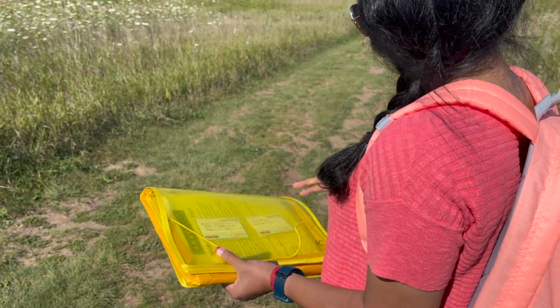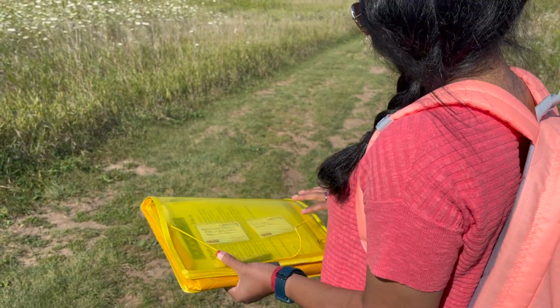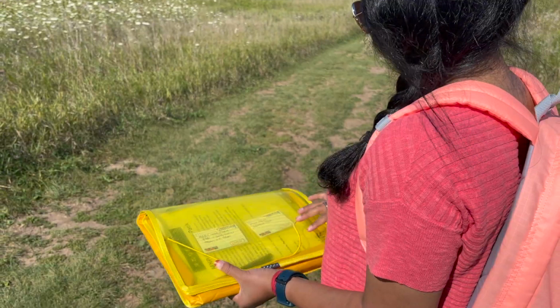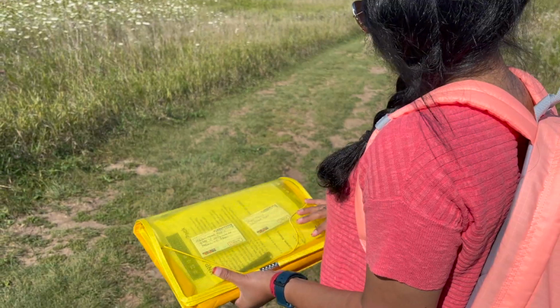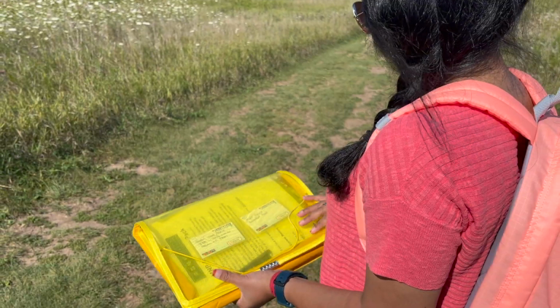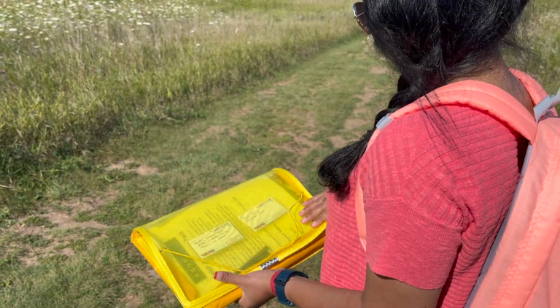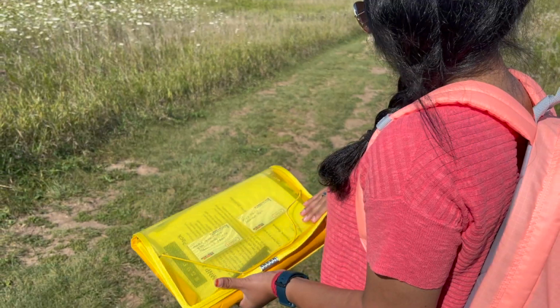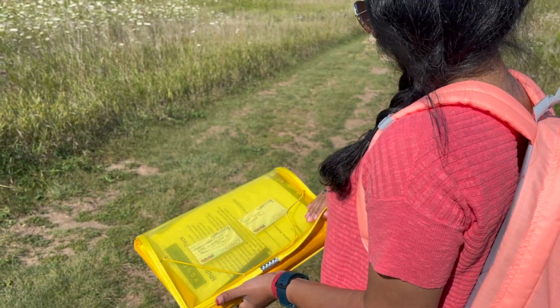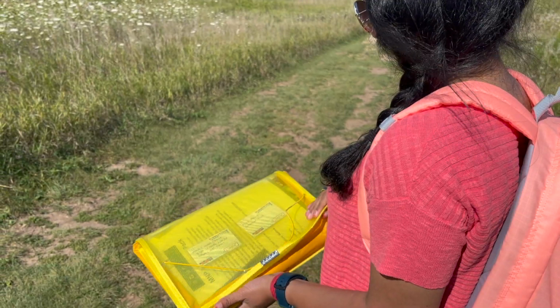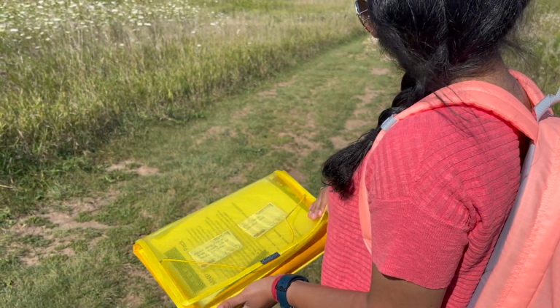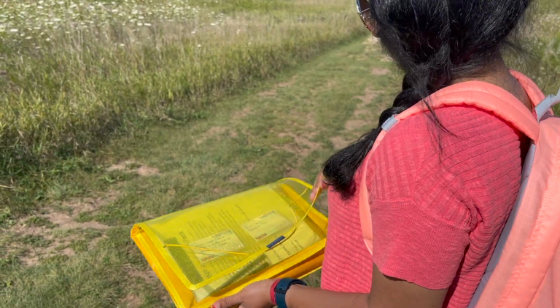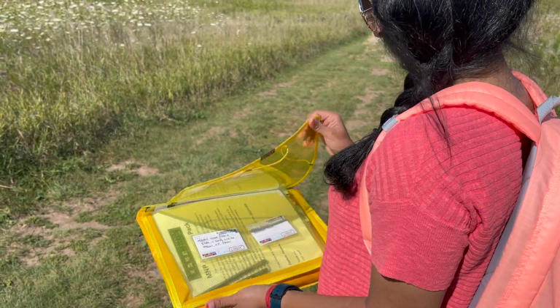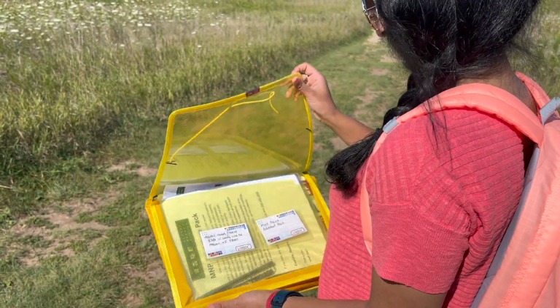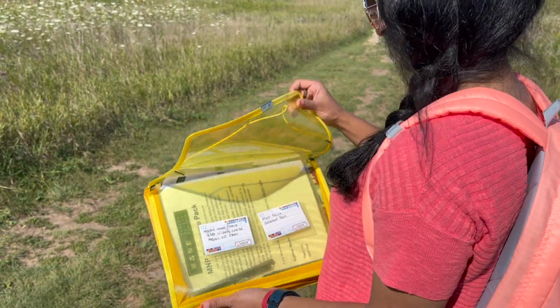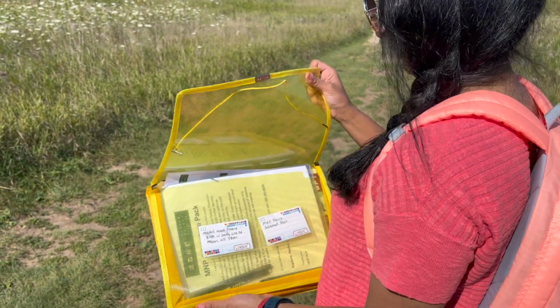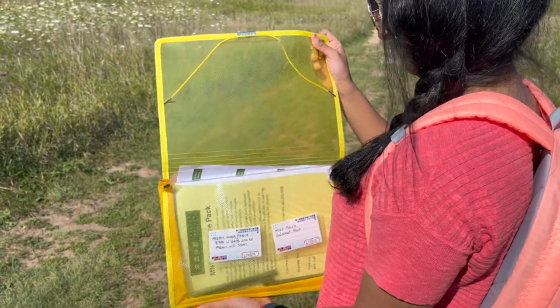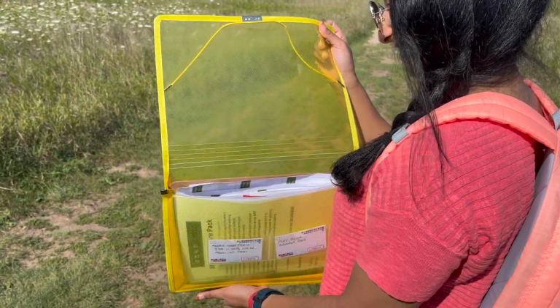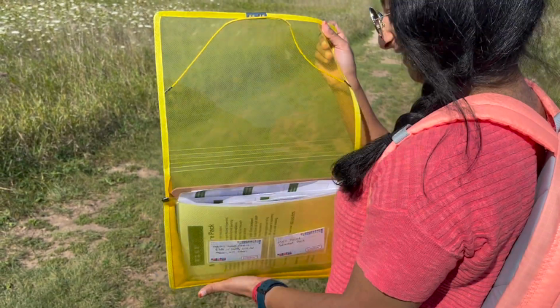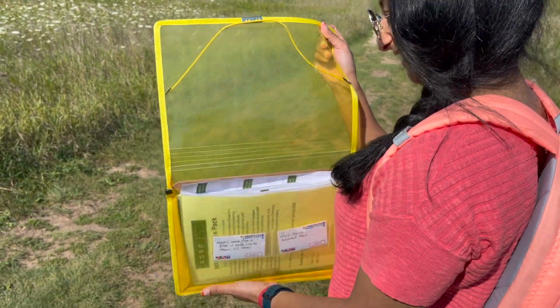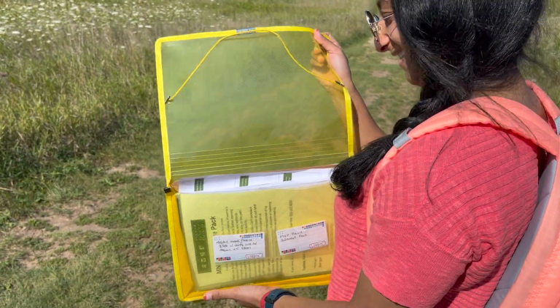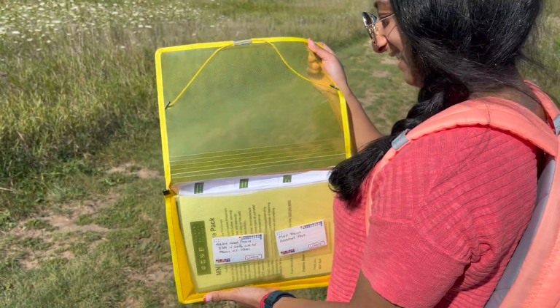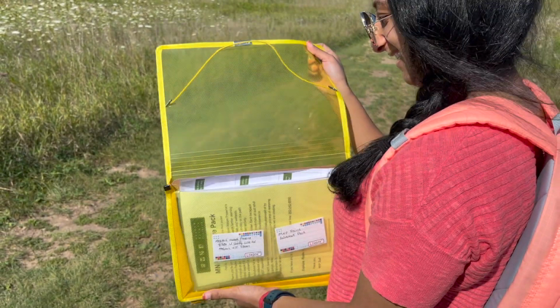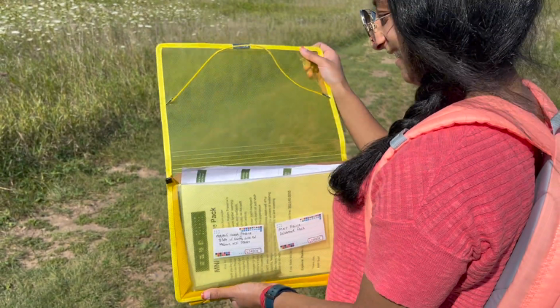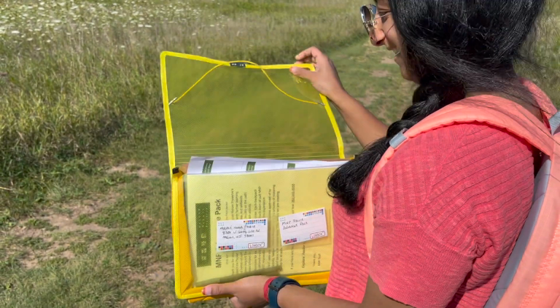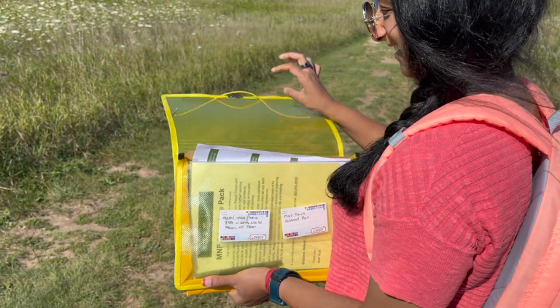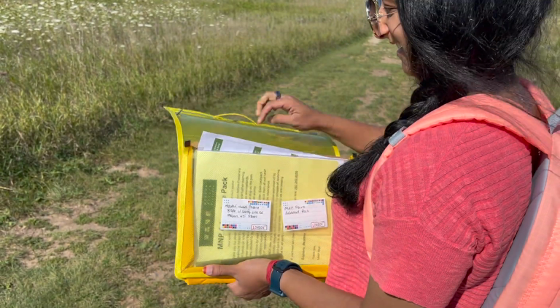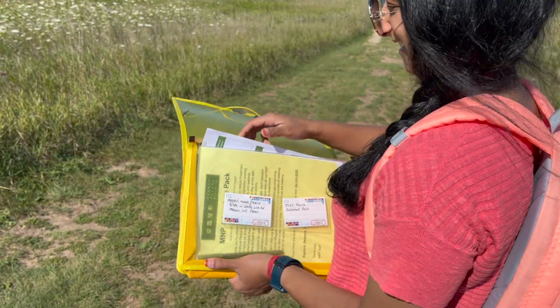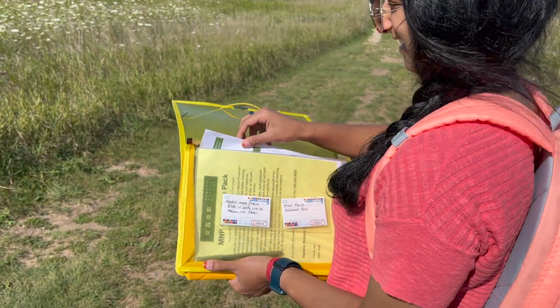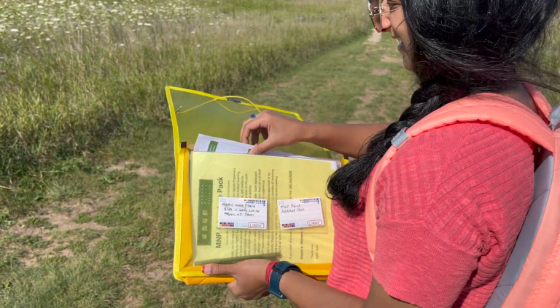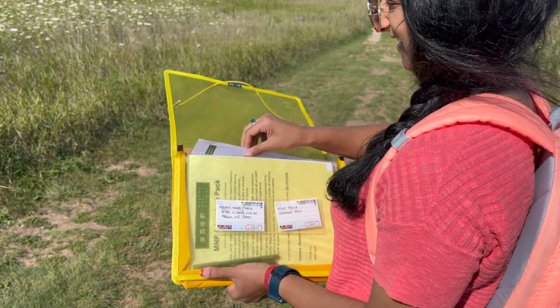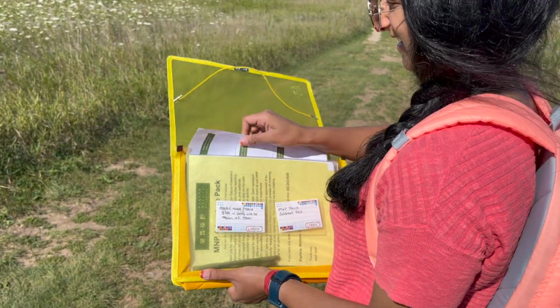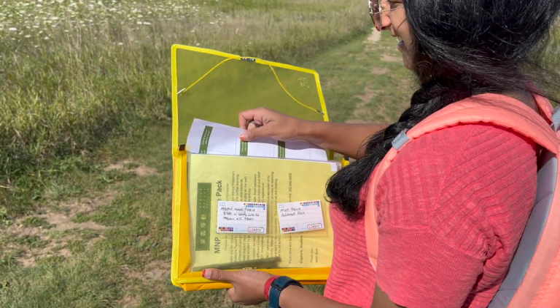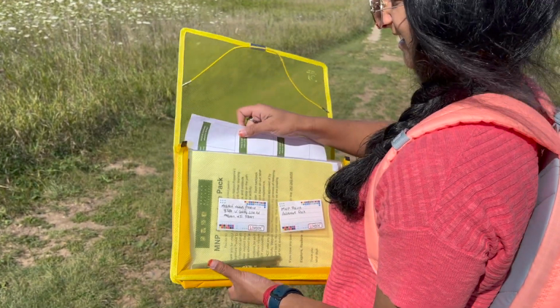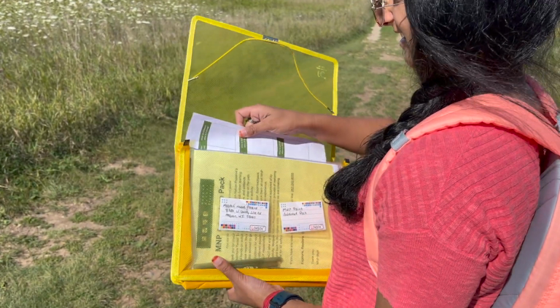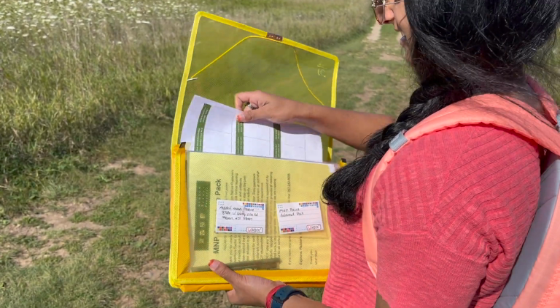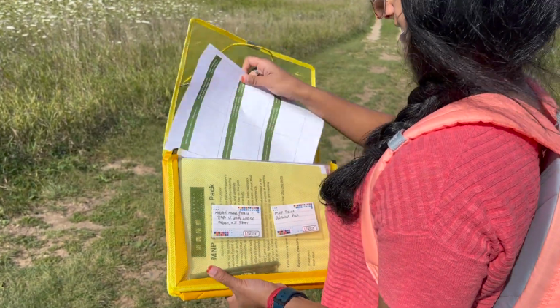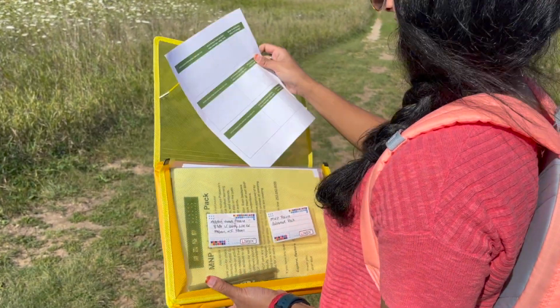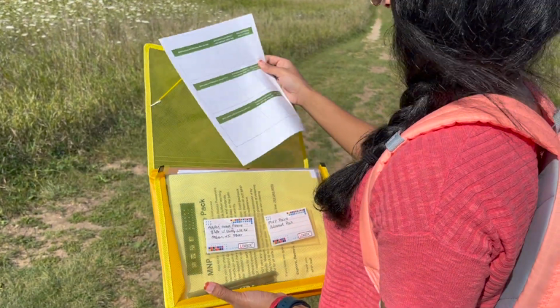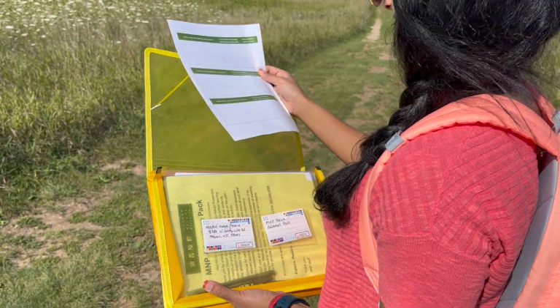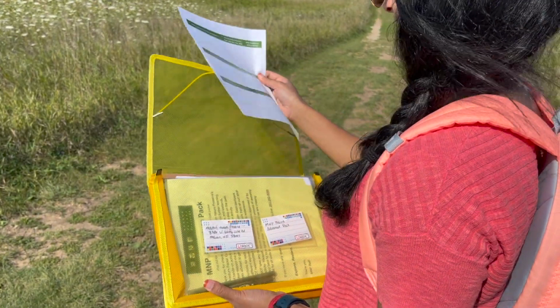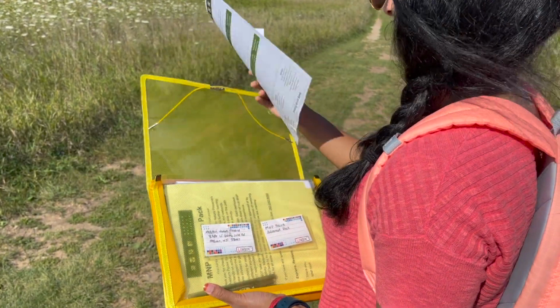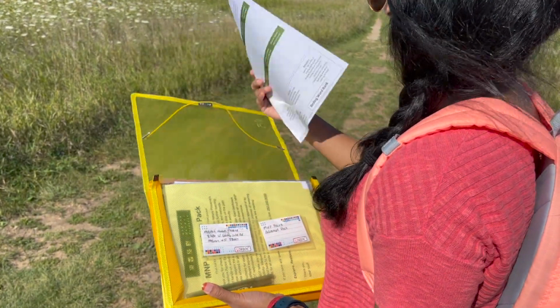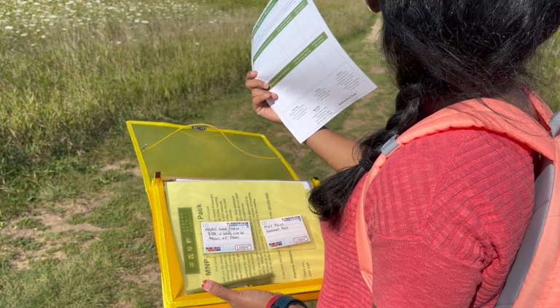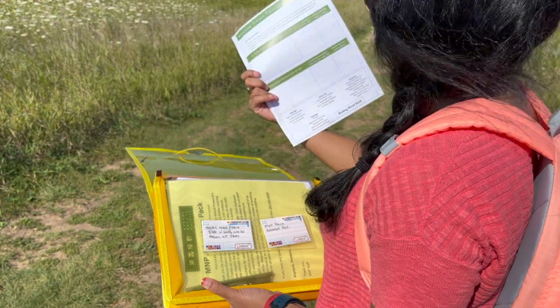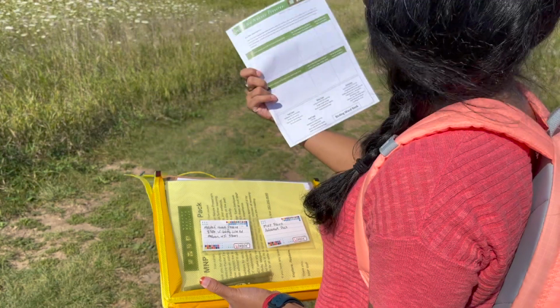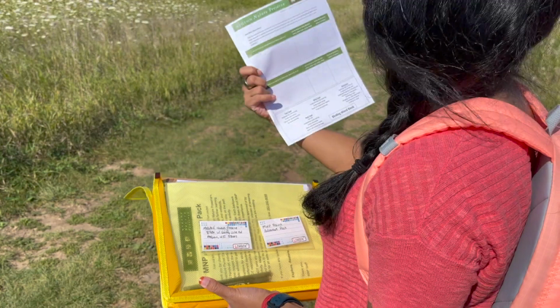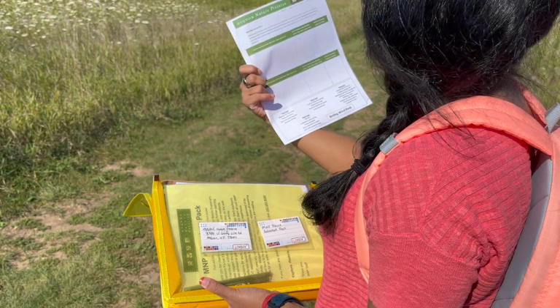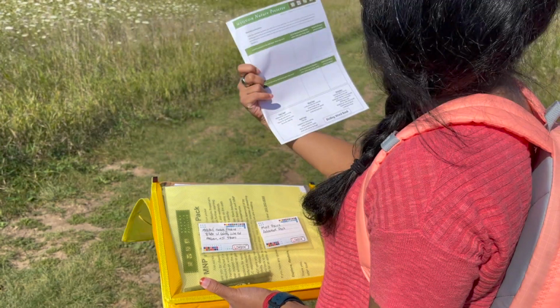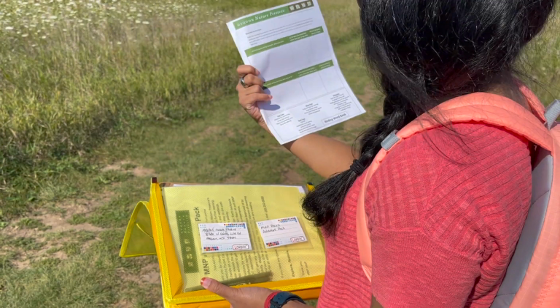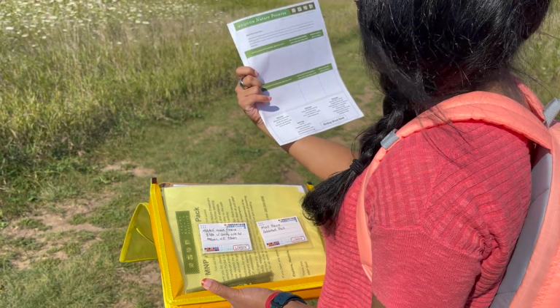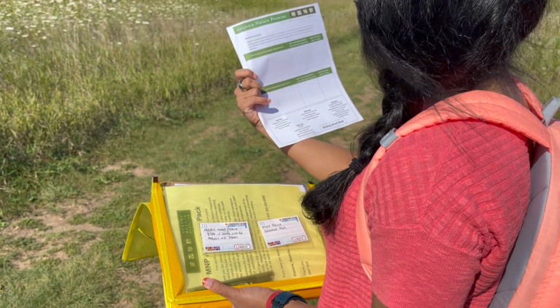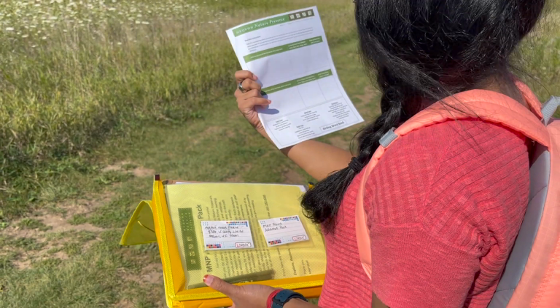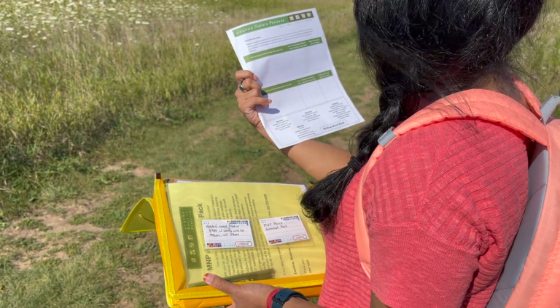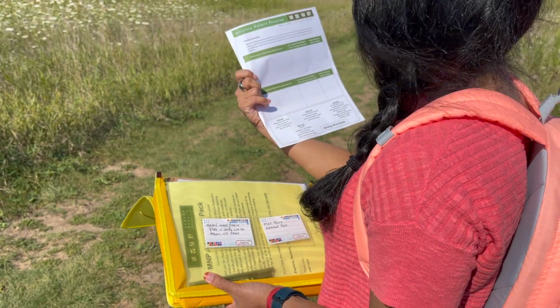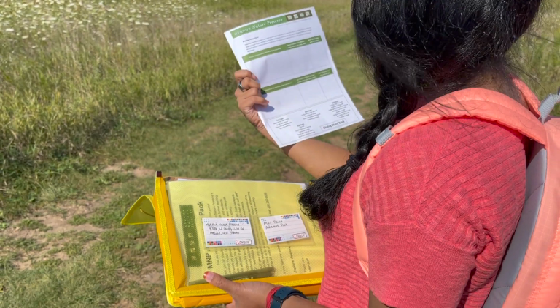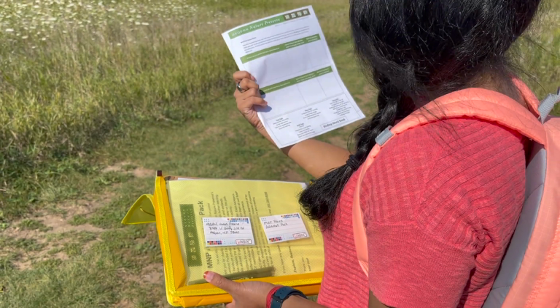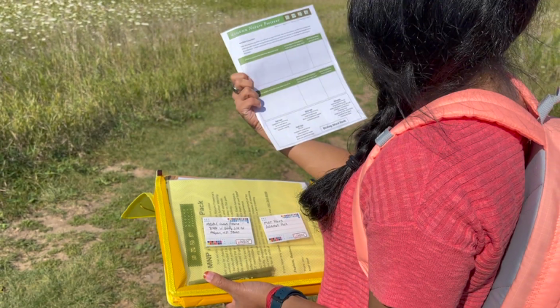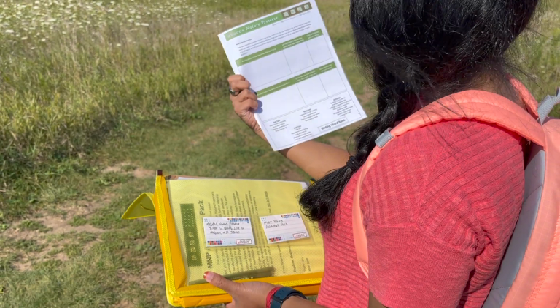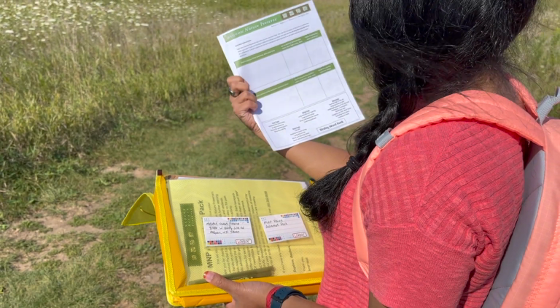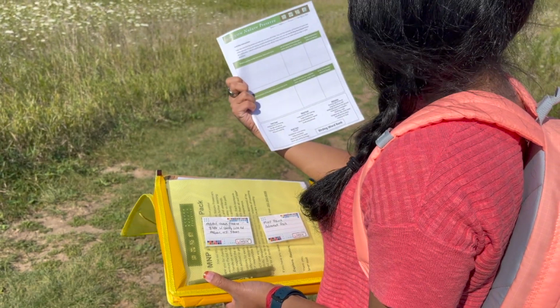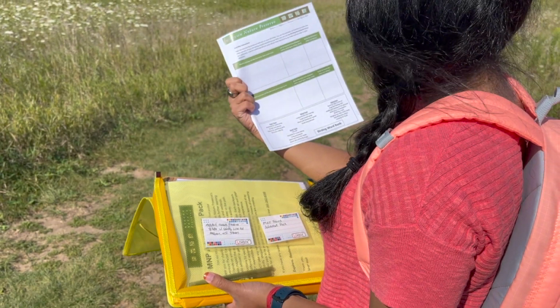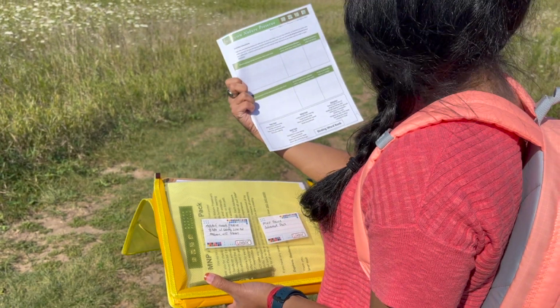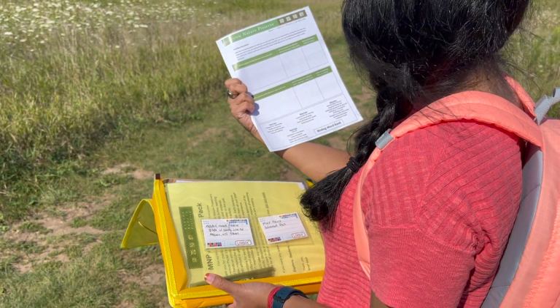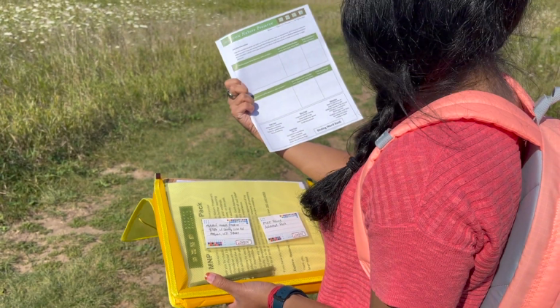Every pack includes an activity binder complete with maps, fun worksheets, and field guide pamphlets.